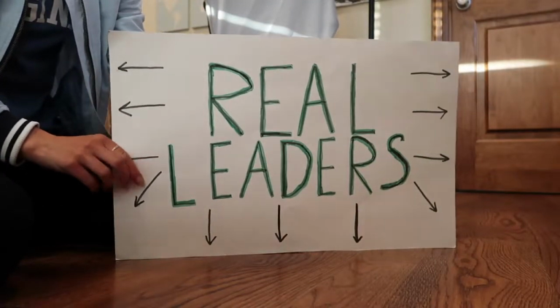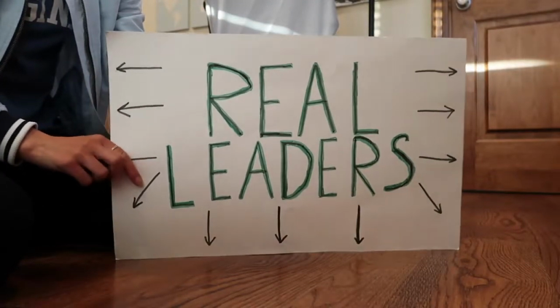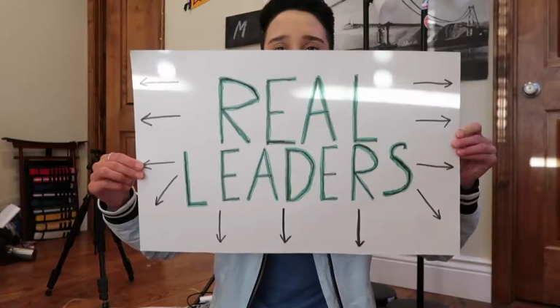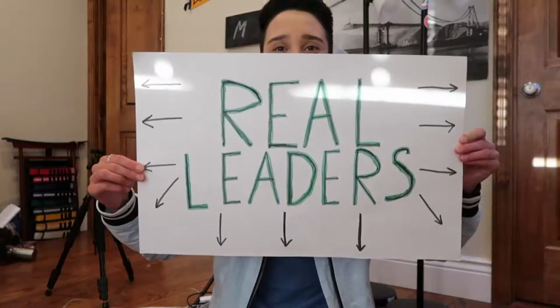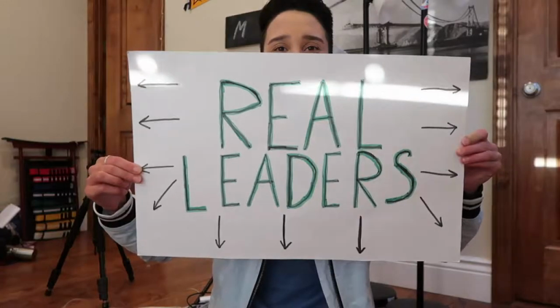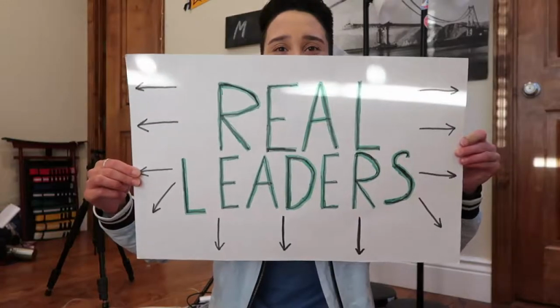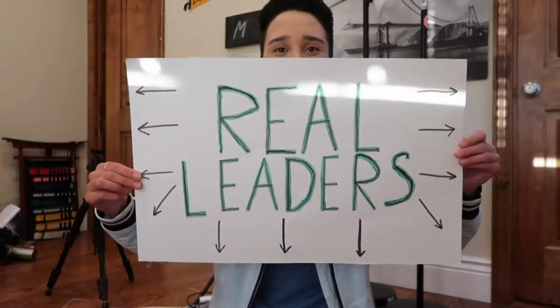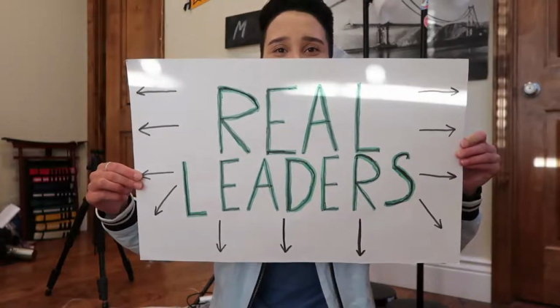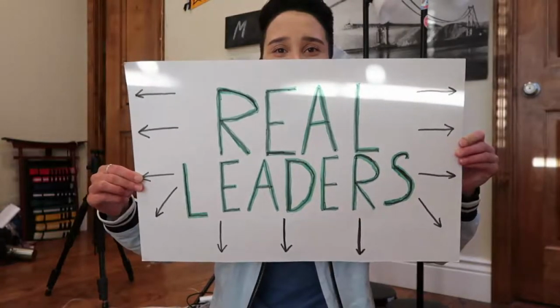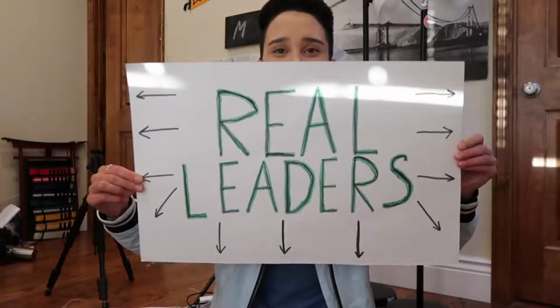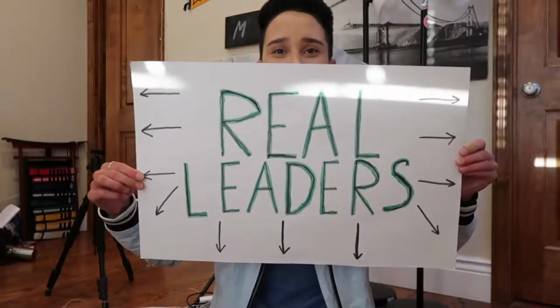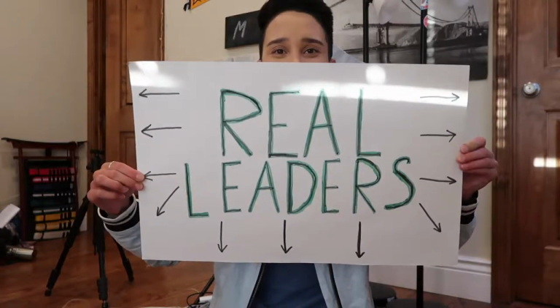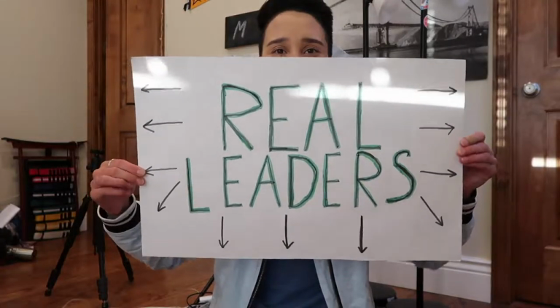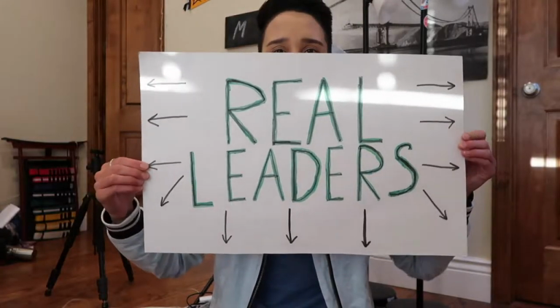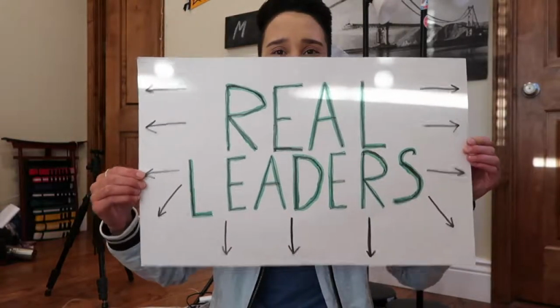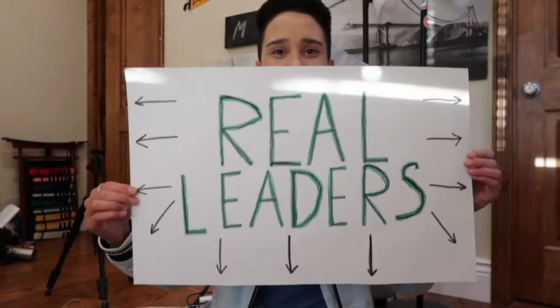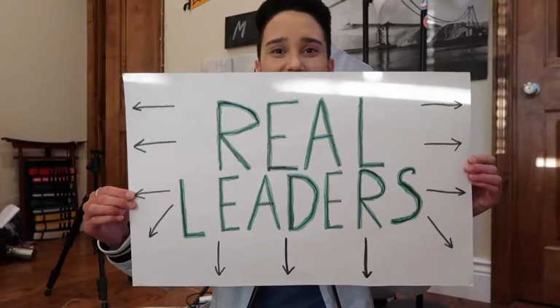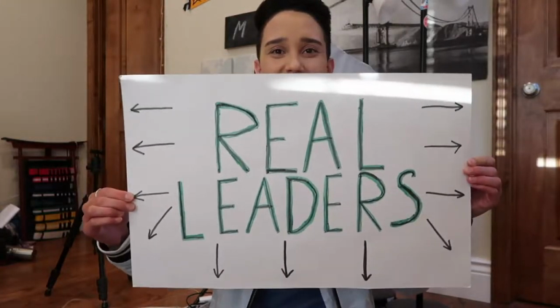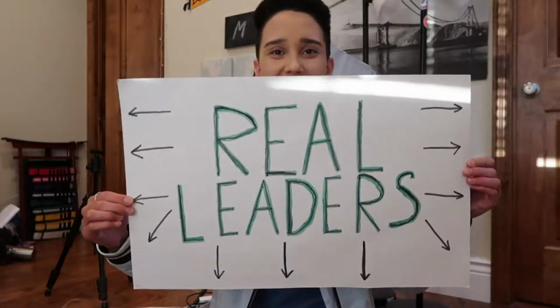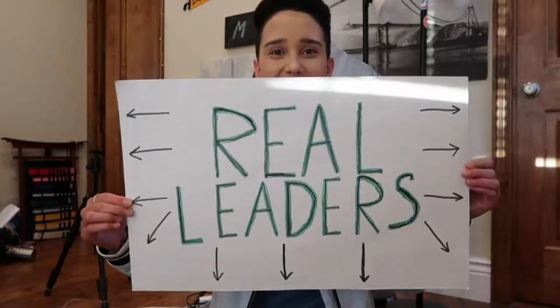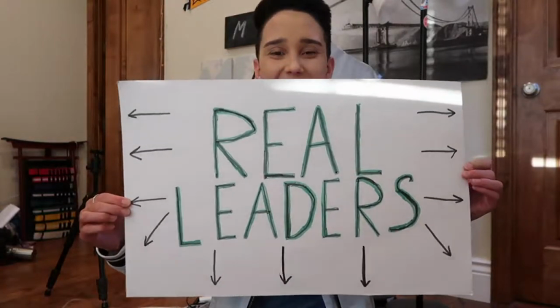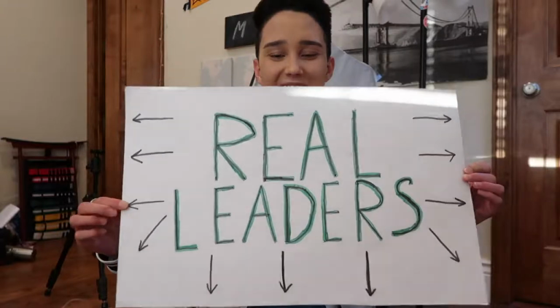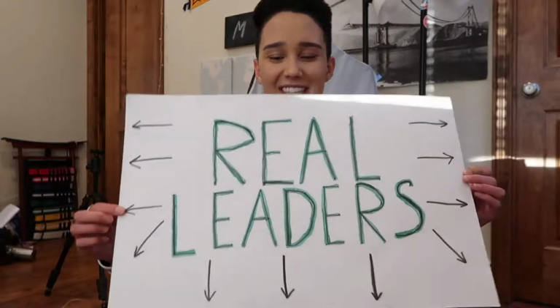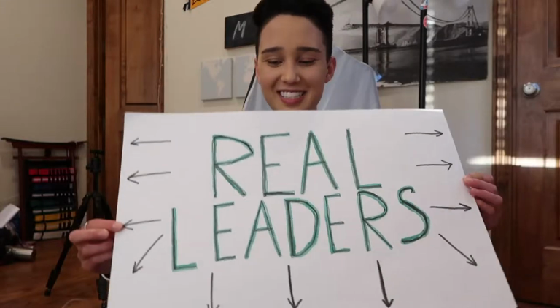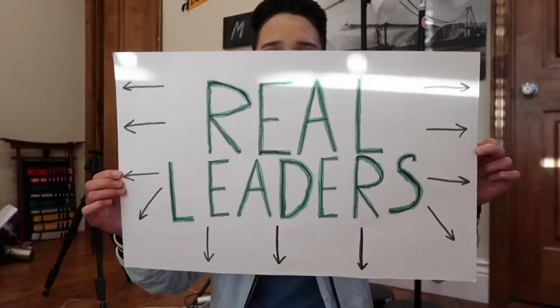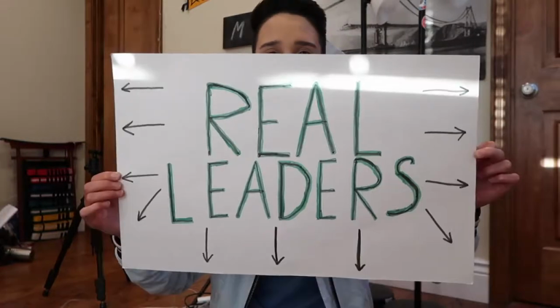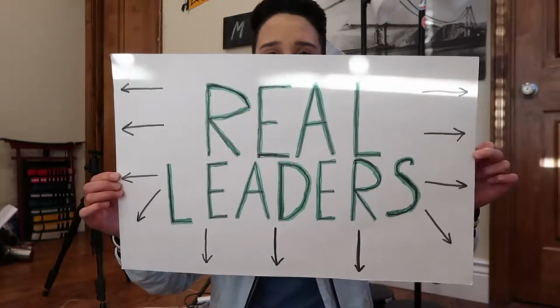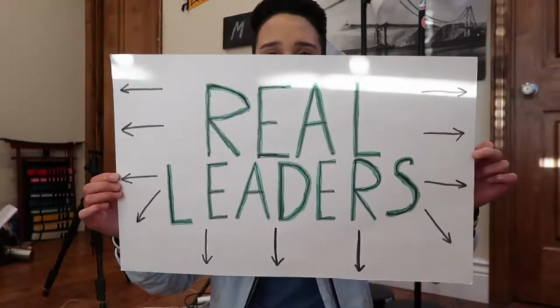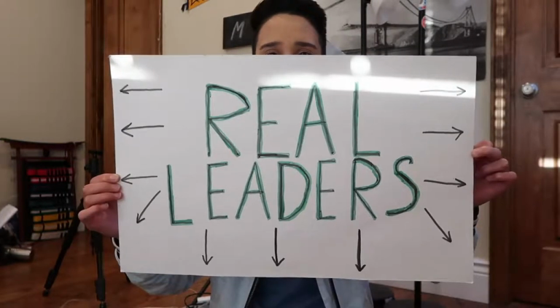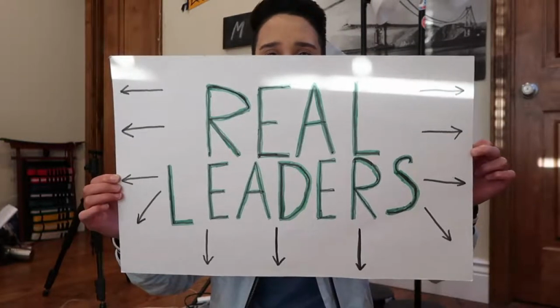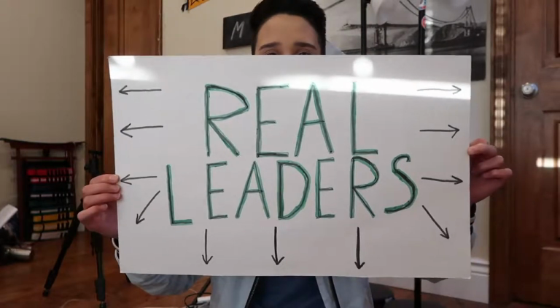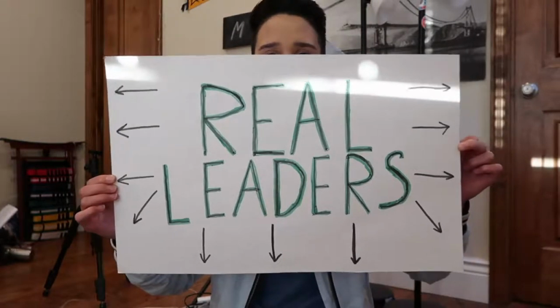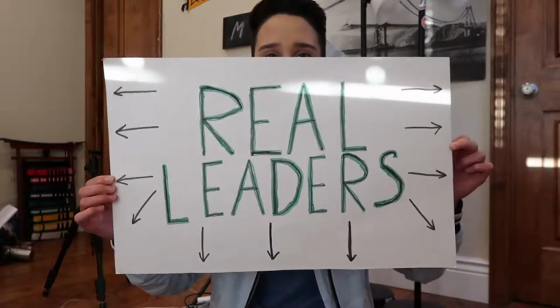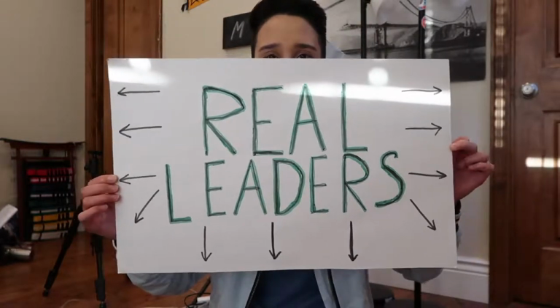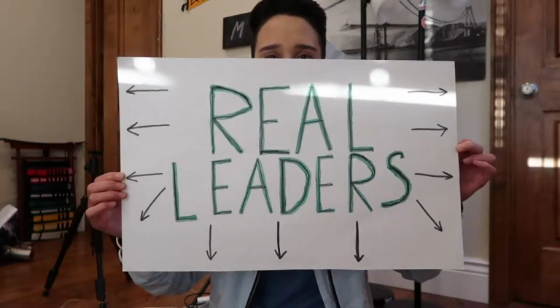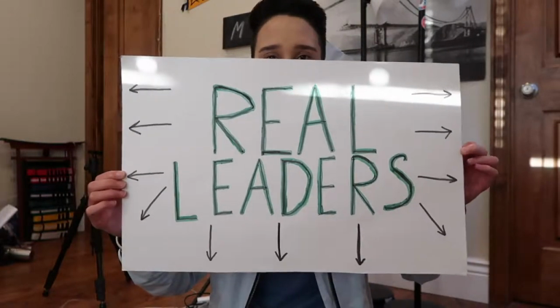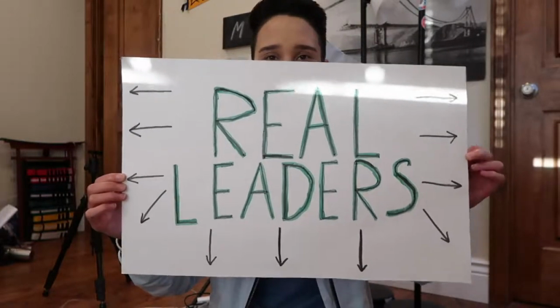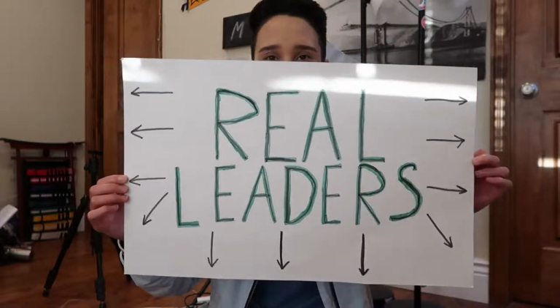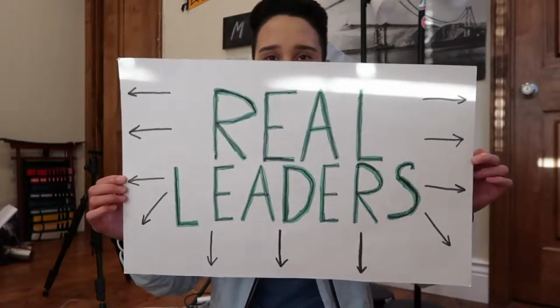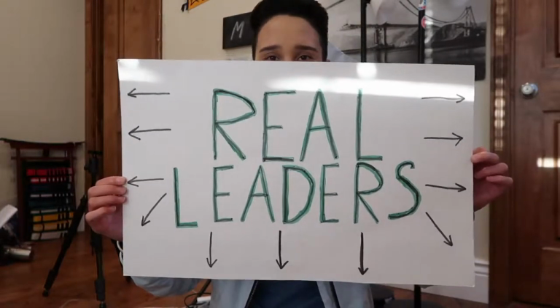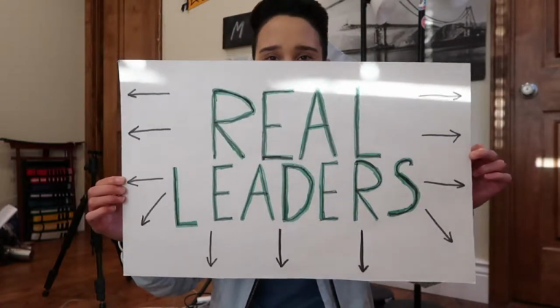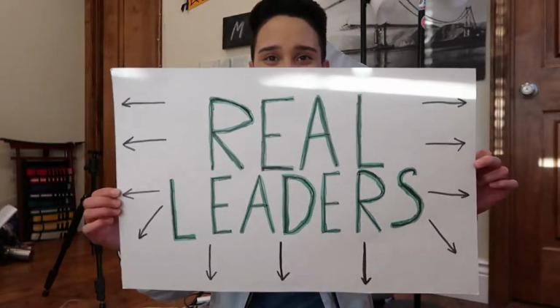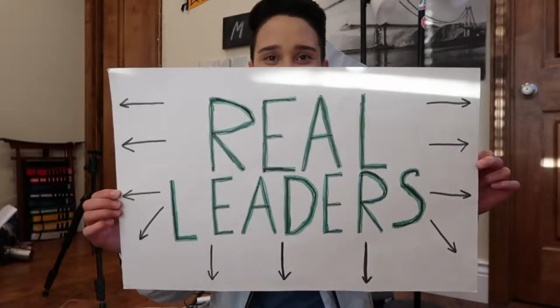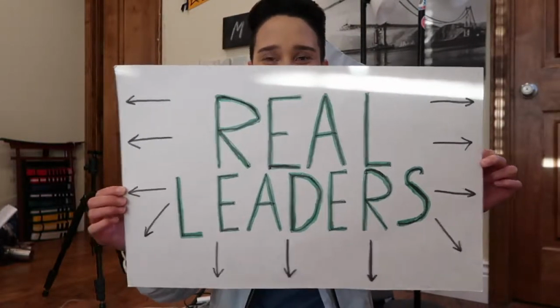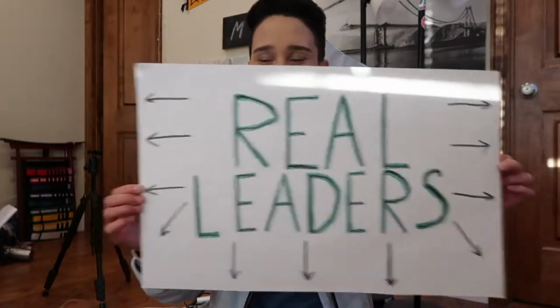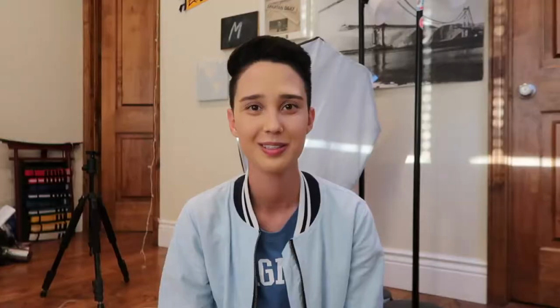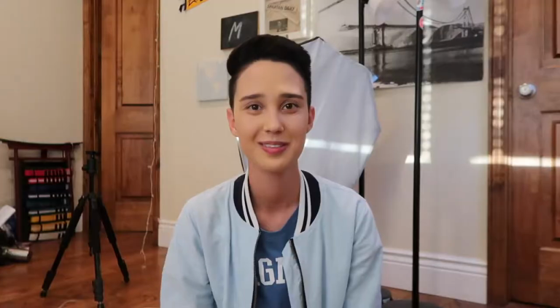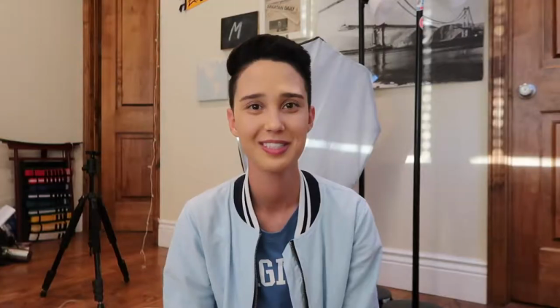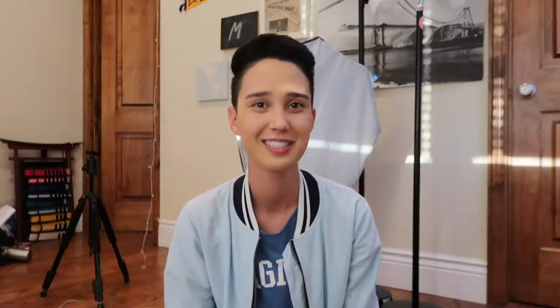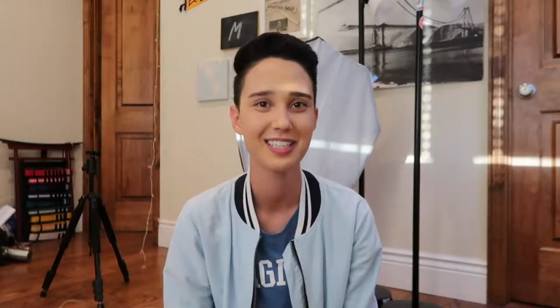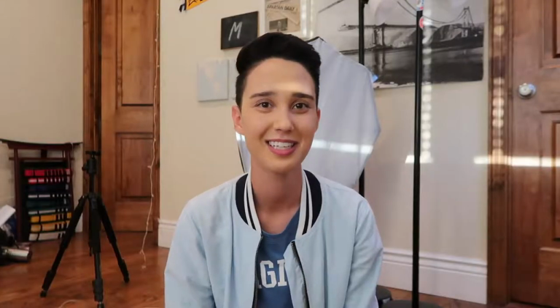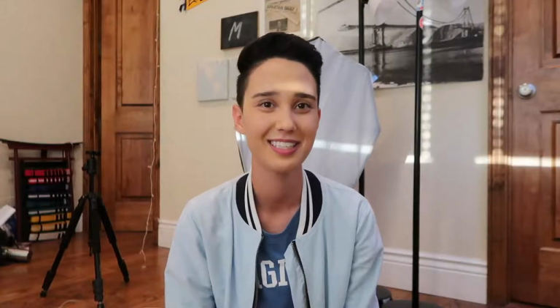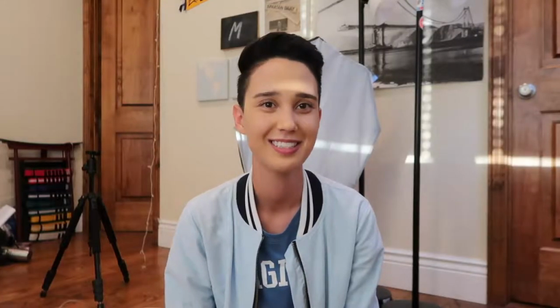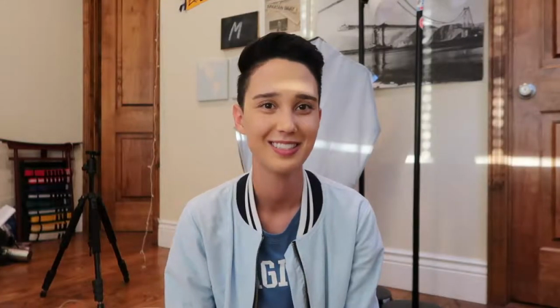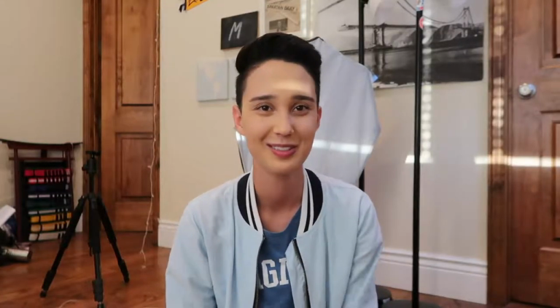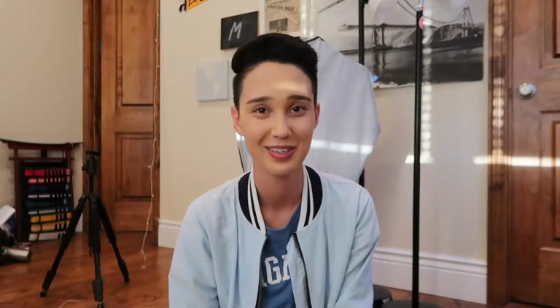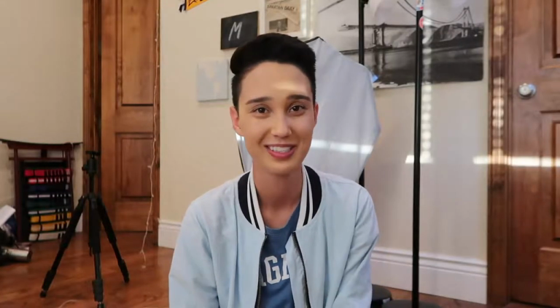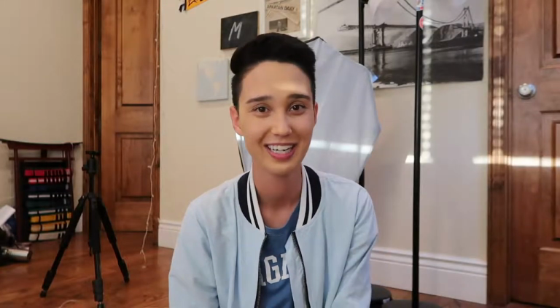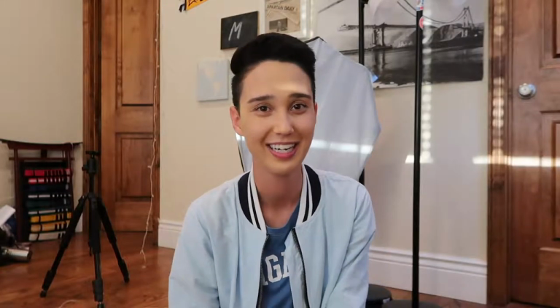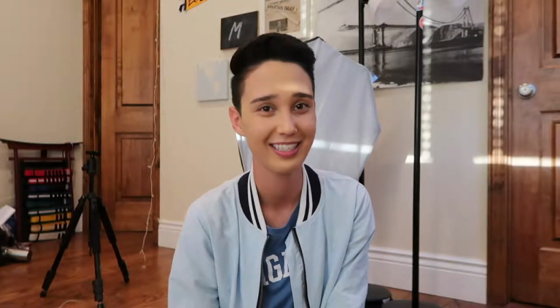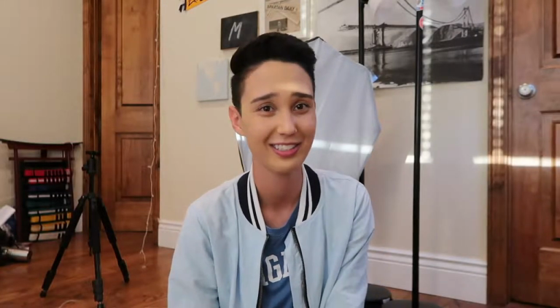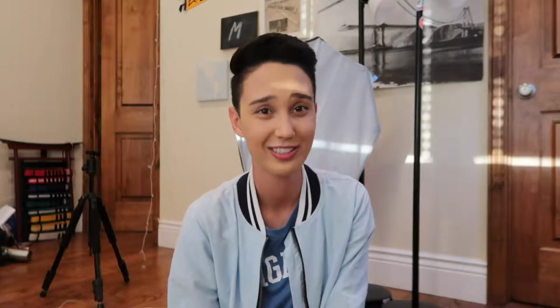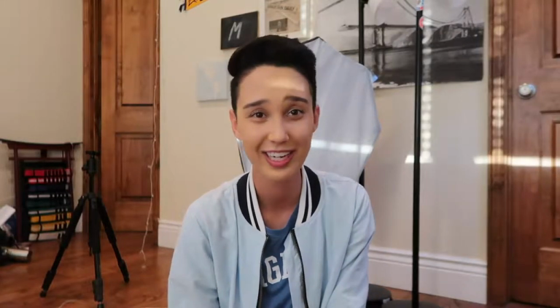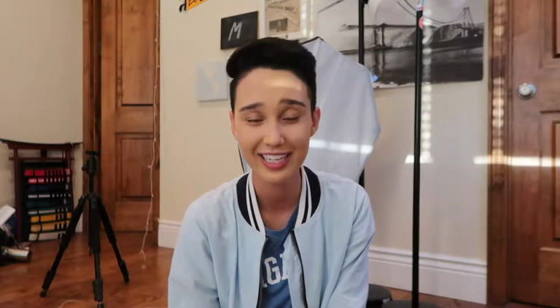So this is my finished sign. I'm really happy with it. I'm not the best at sign making, but this works. So I'm really excited to use my sign at the strike.